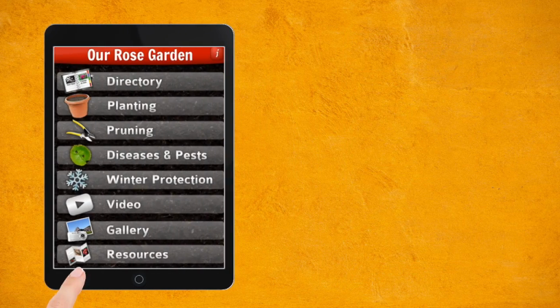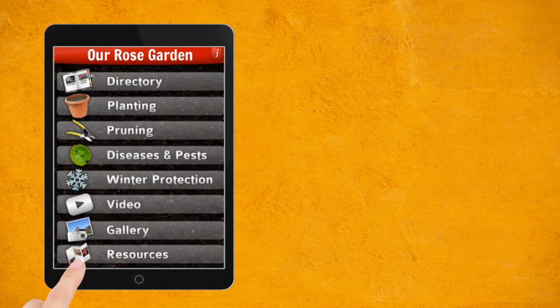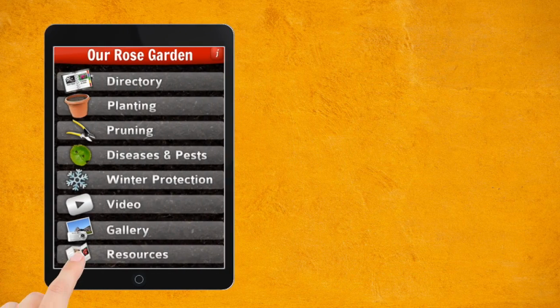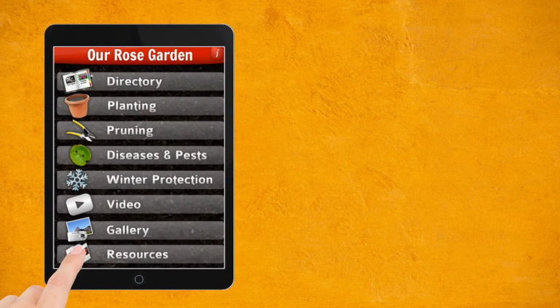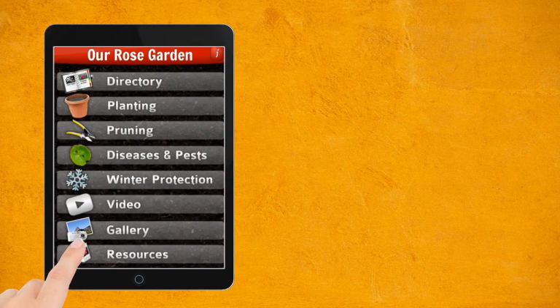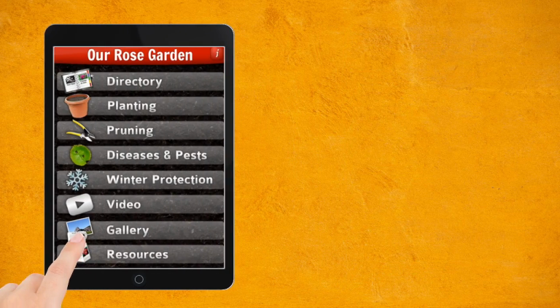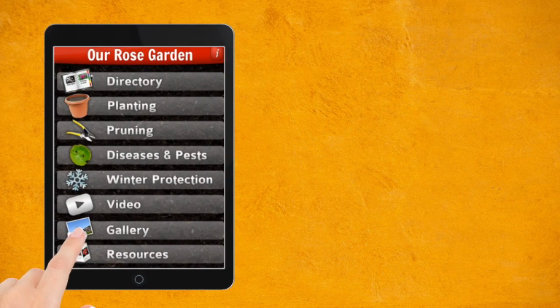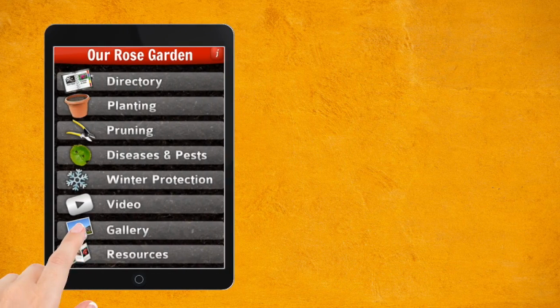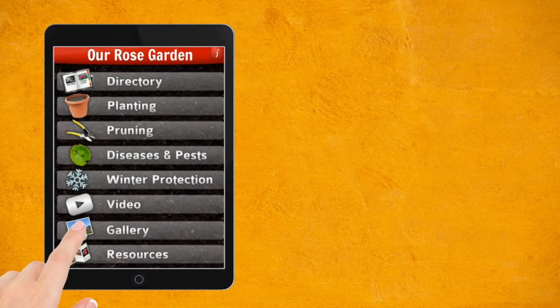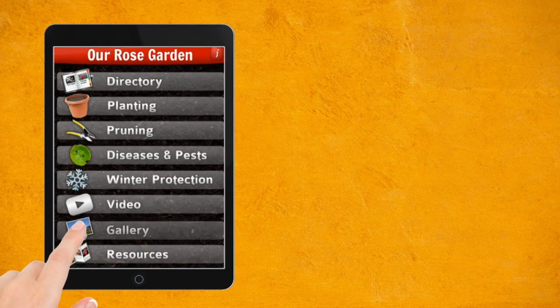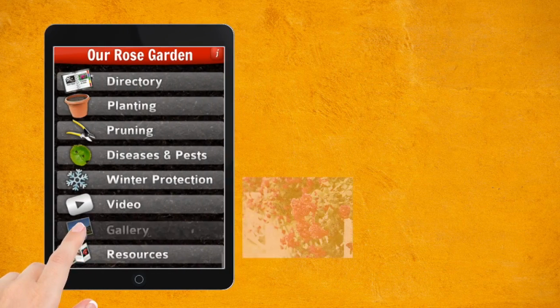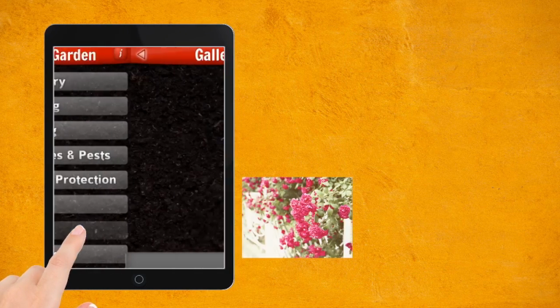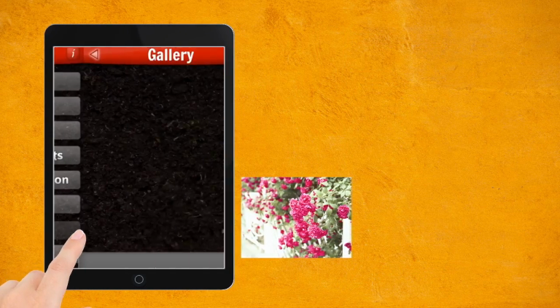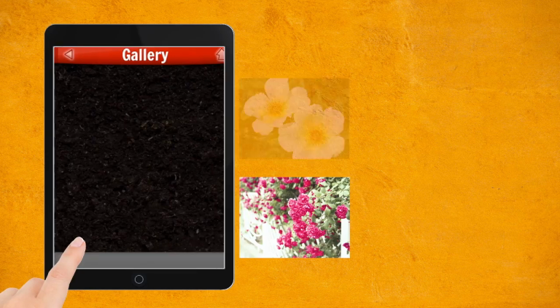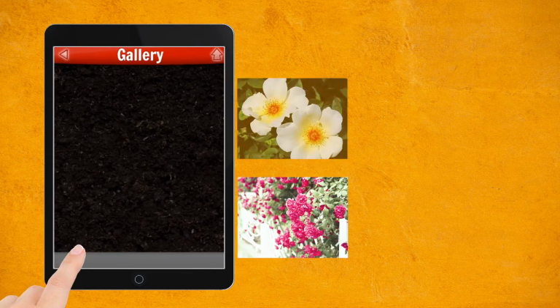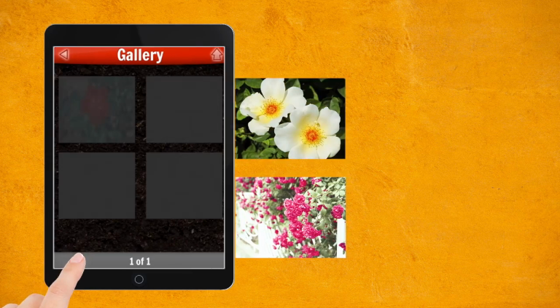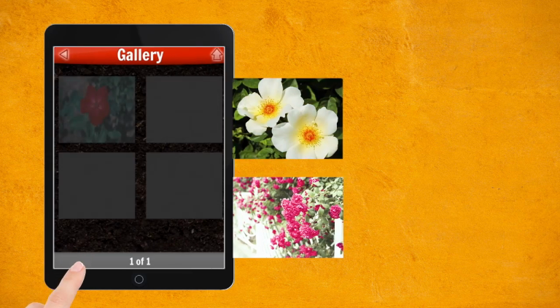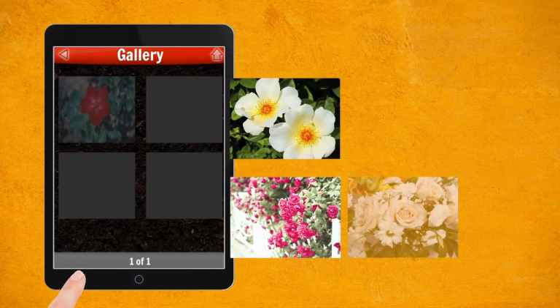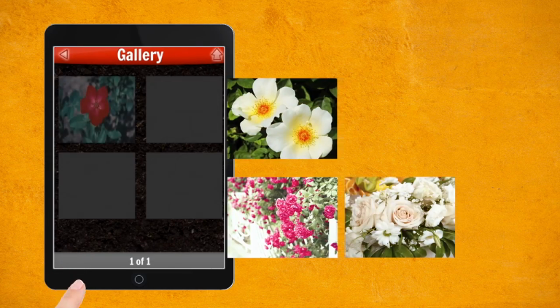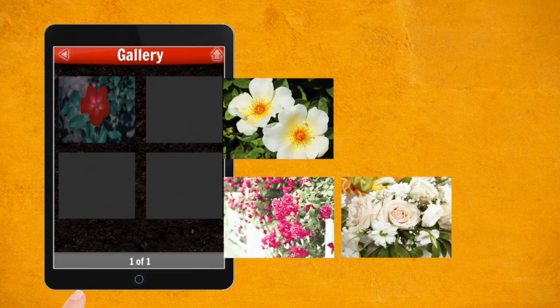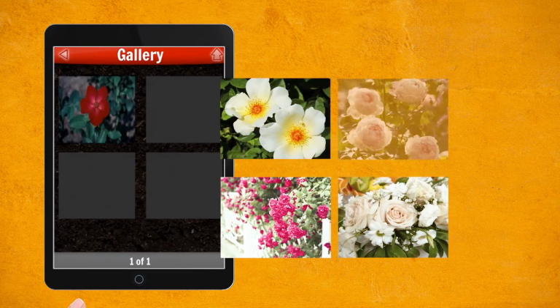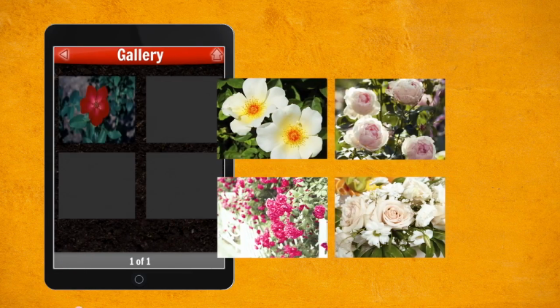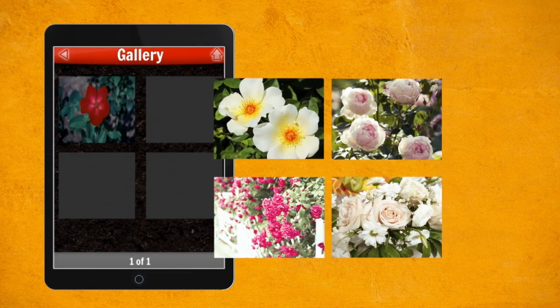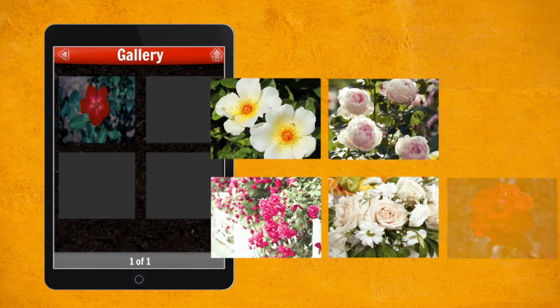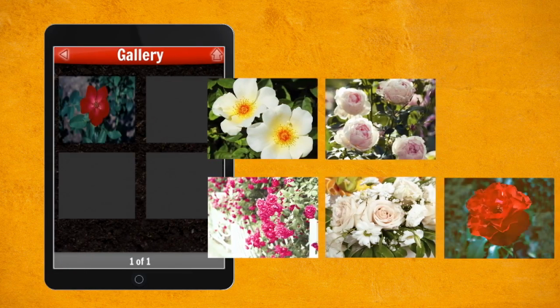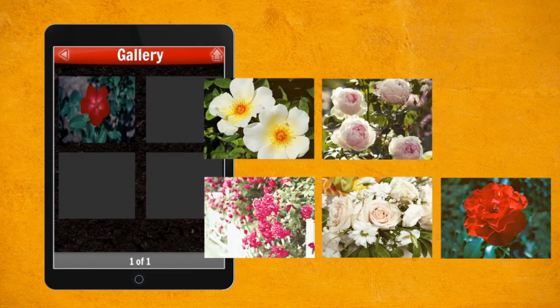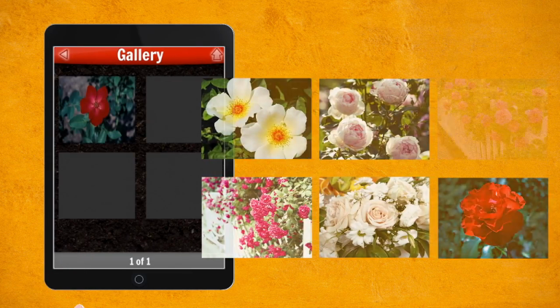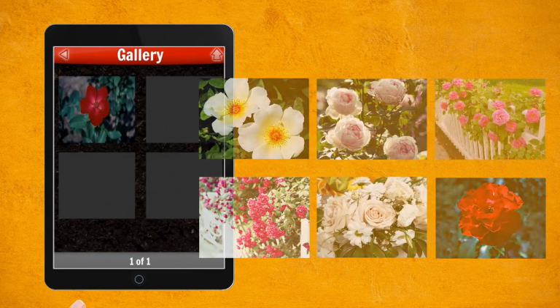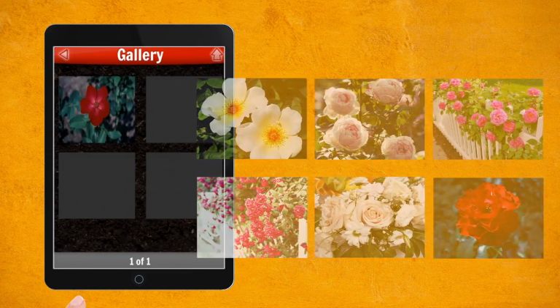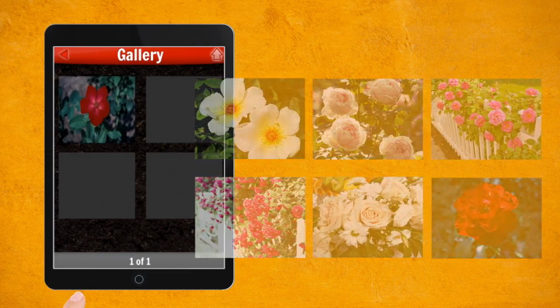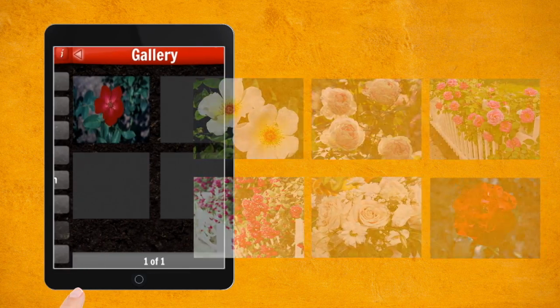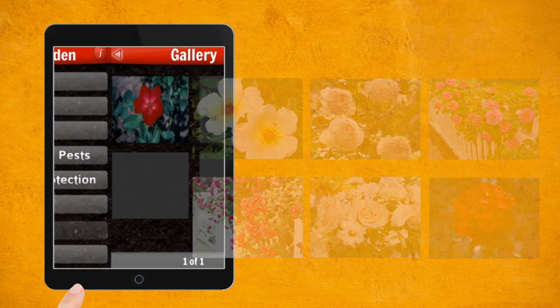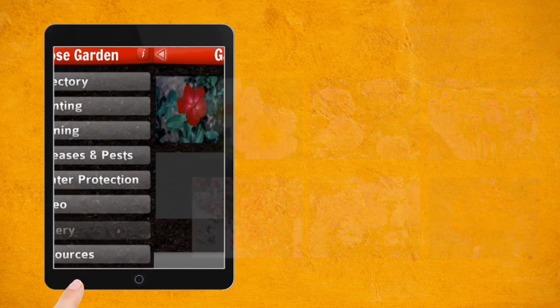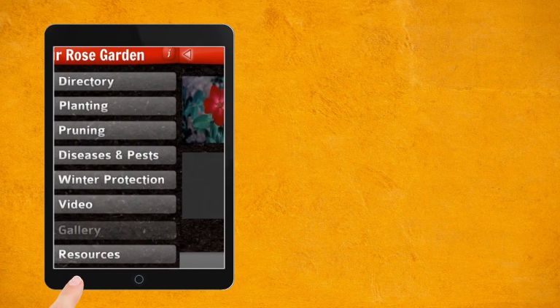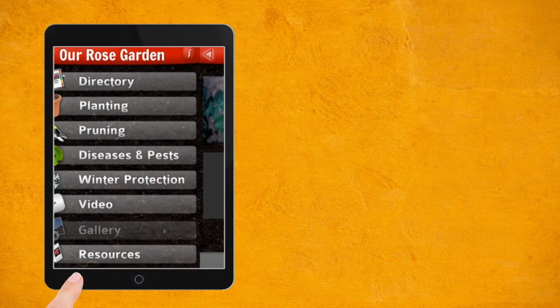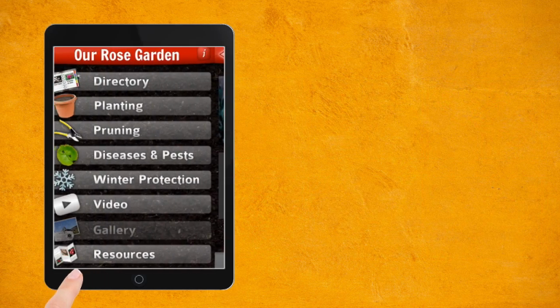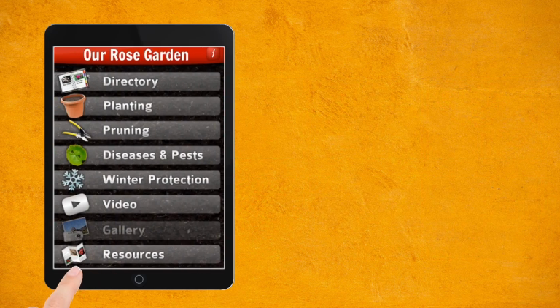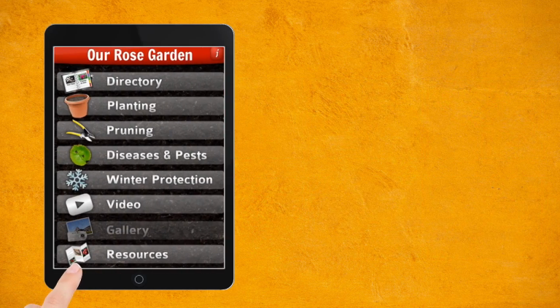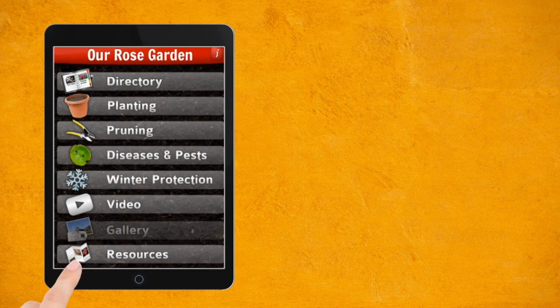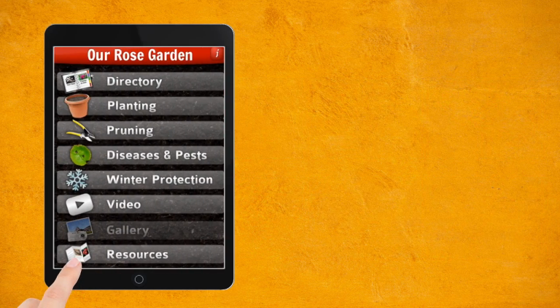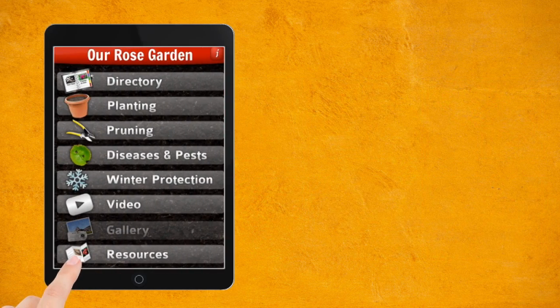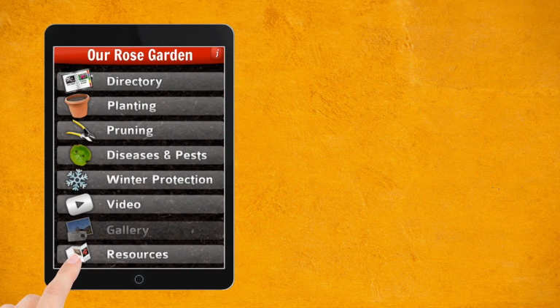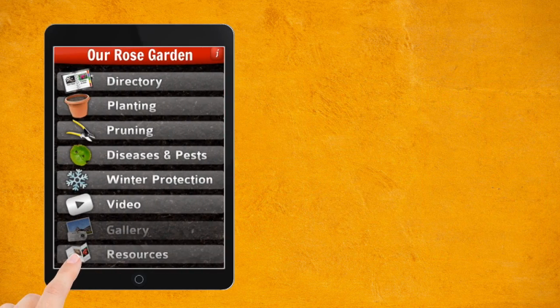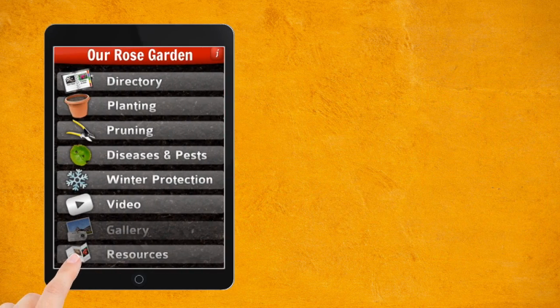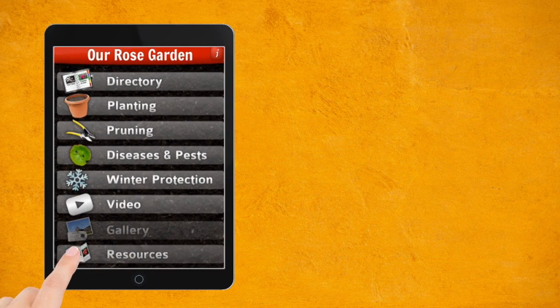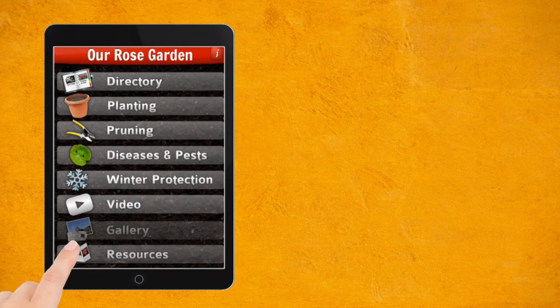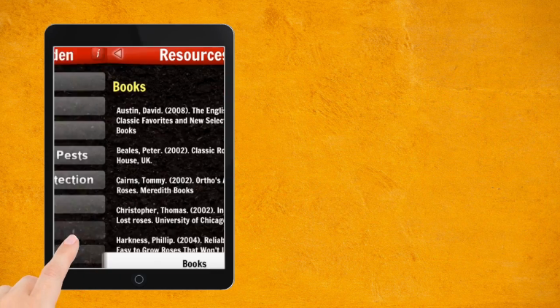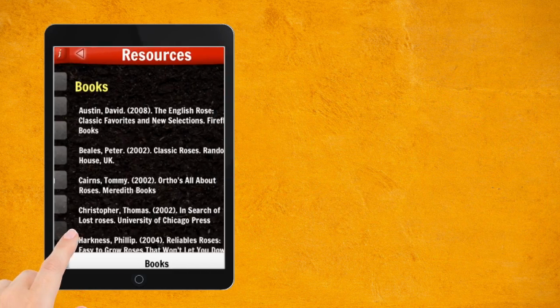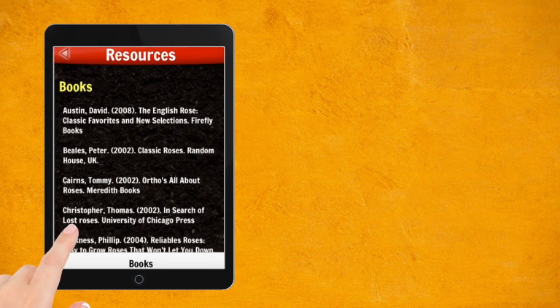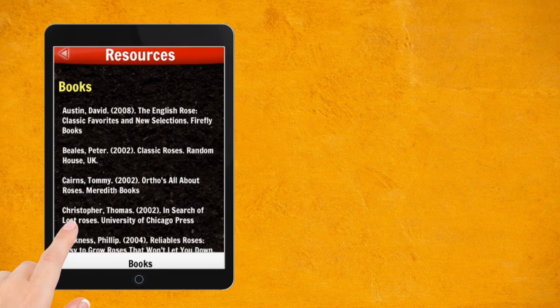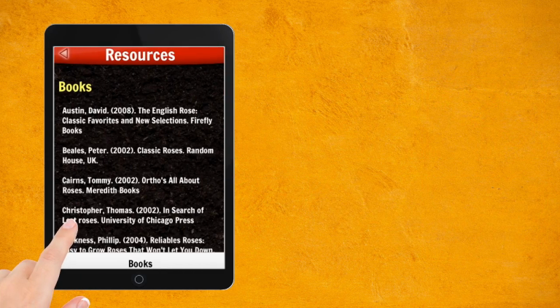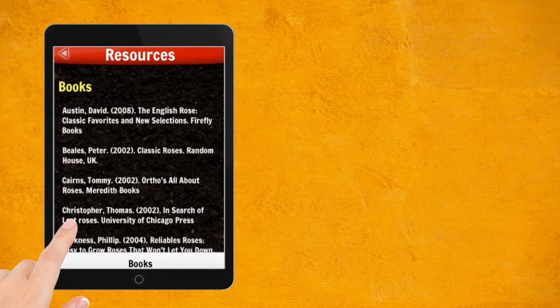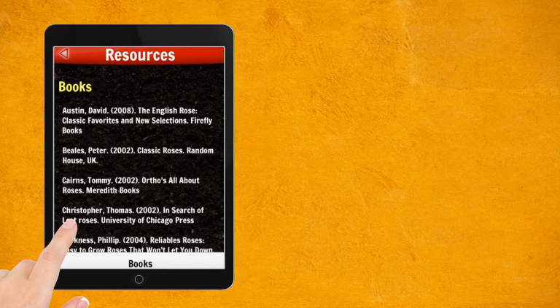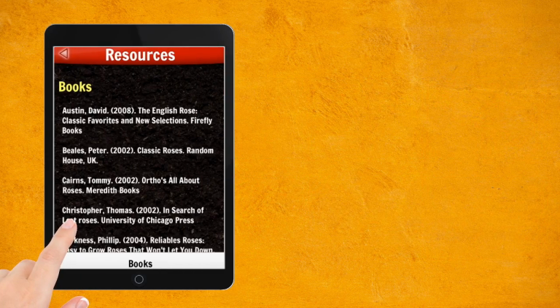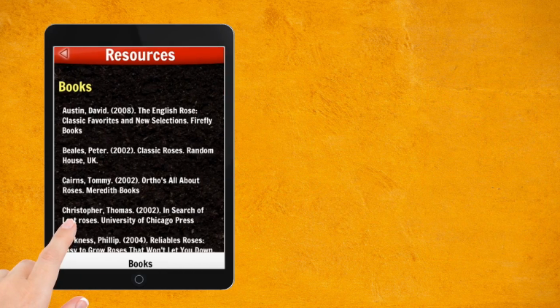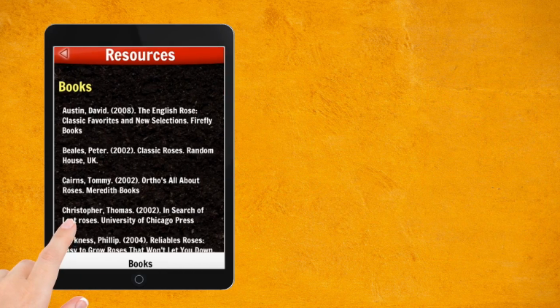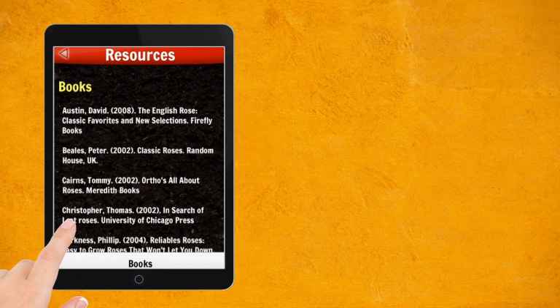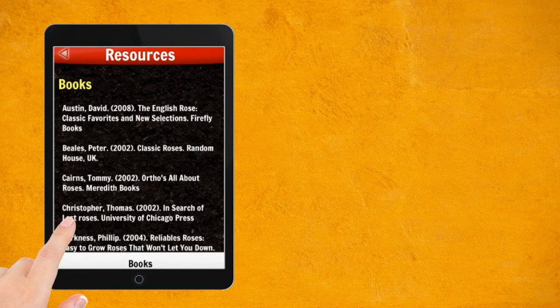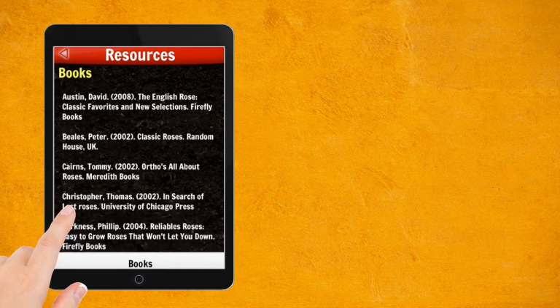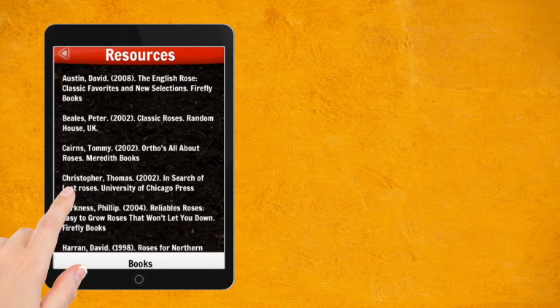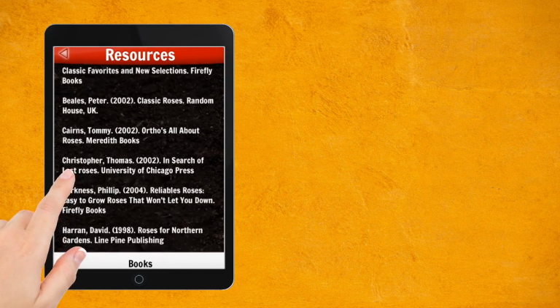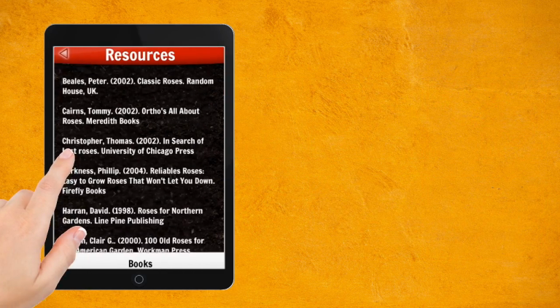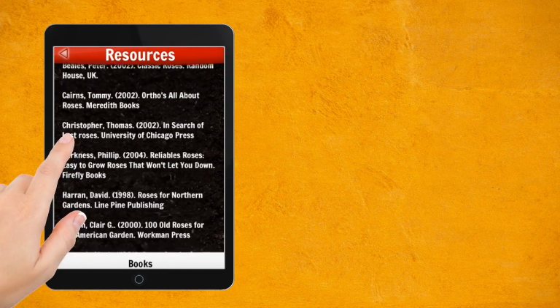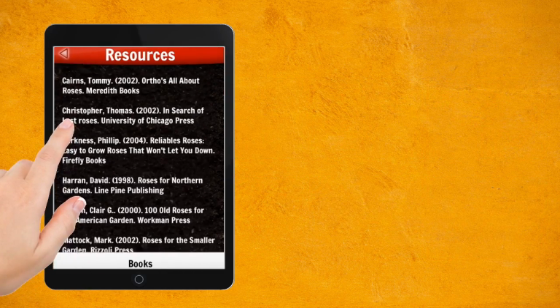Our Rose Garden is your digital rose journal, allowing you to take notes and share photos of your roses with the world.